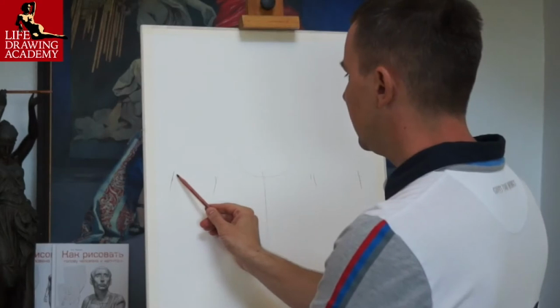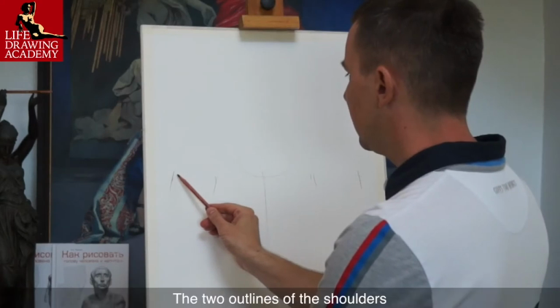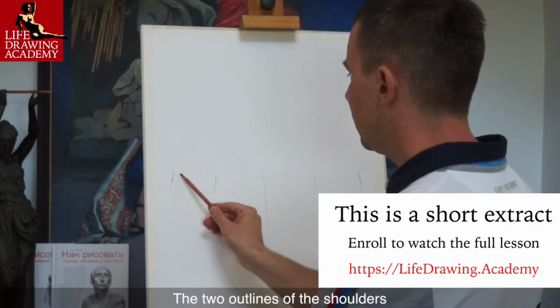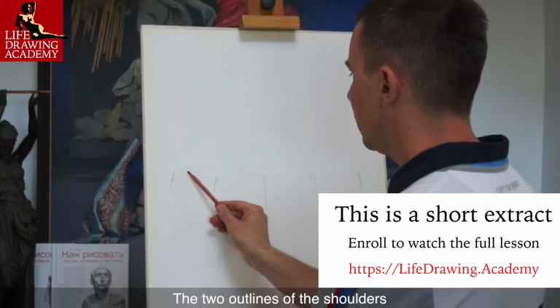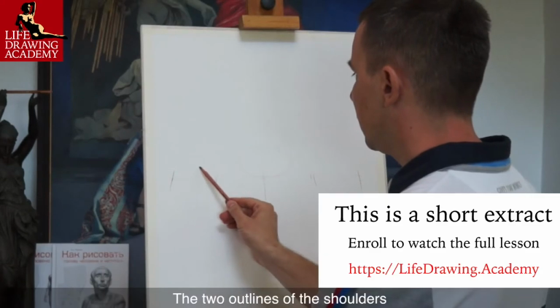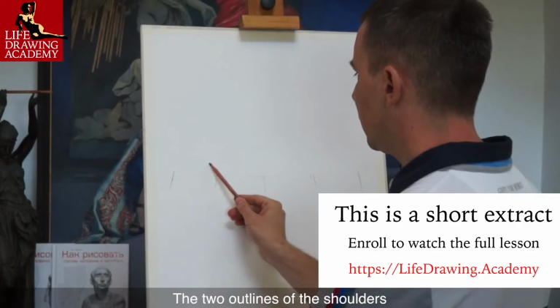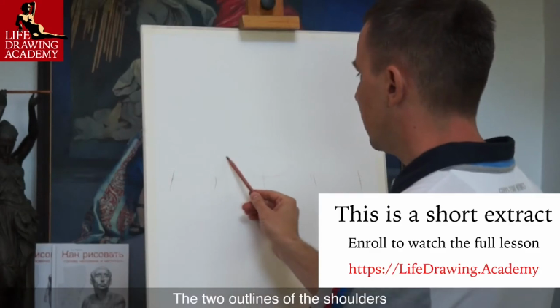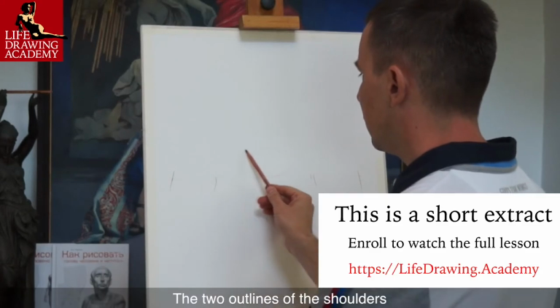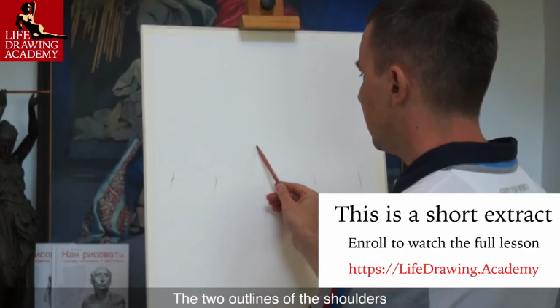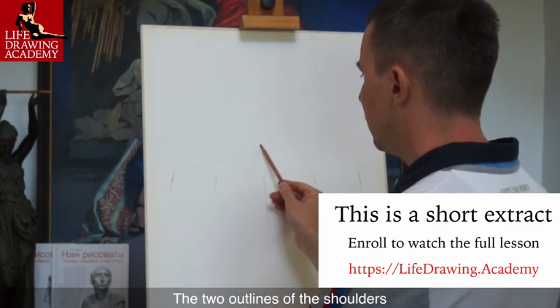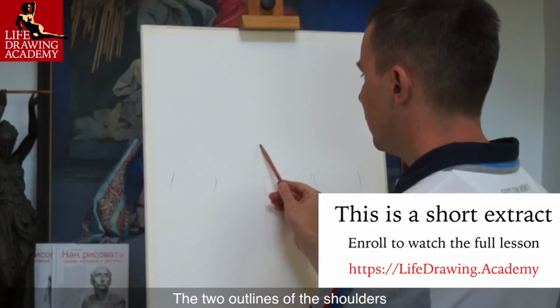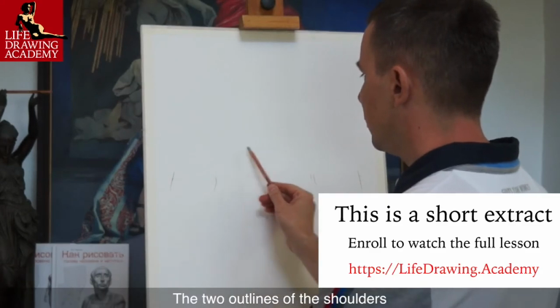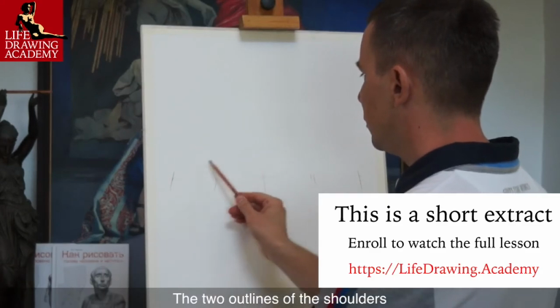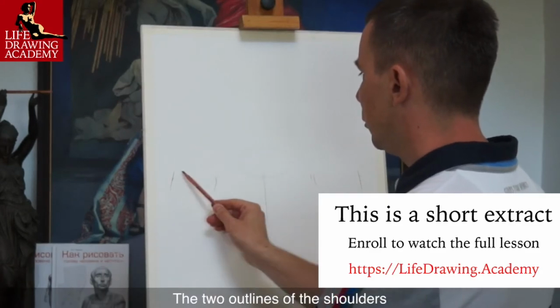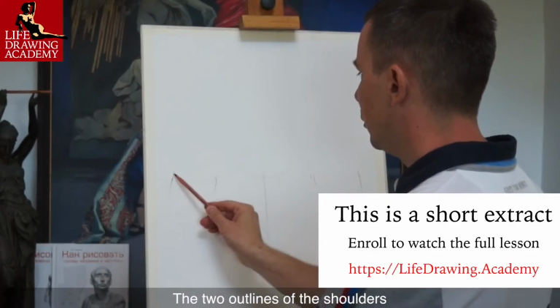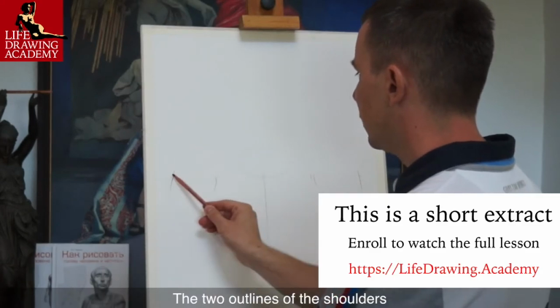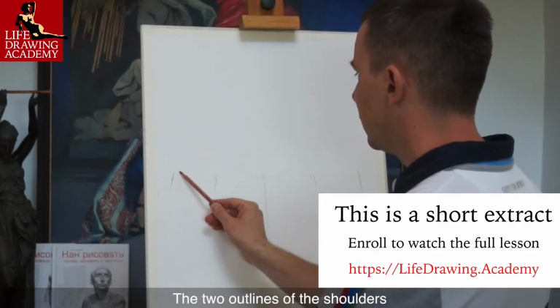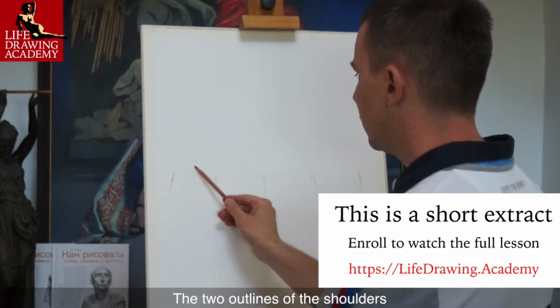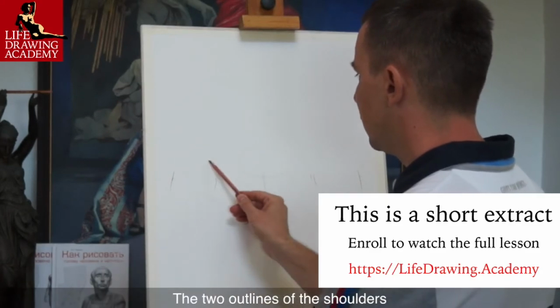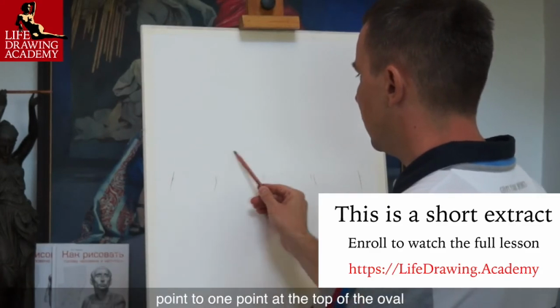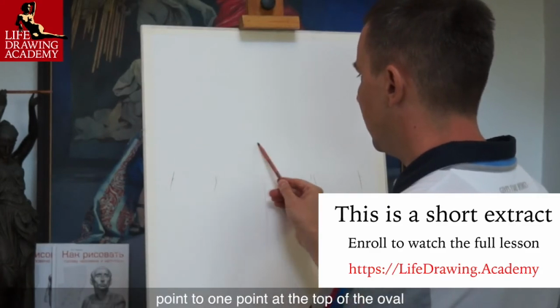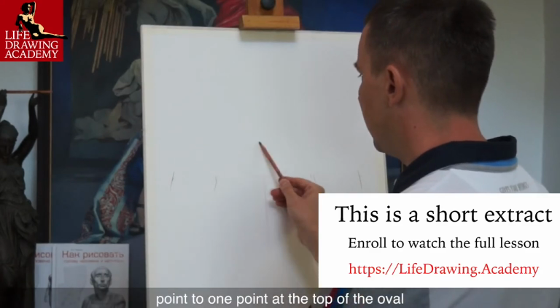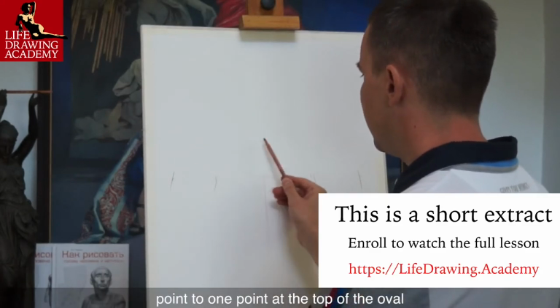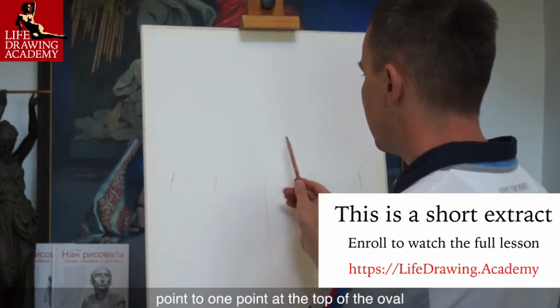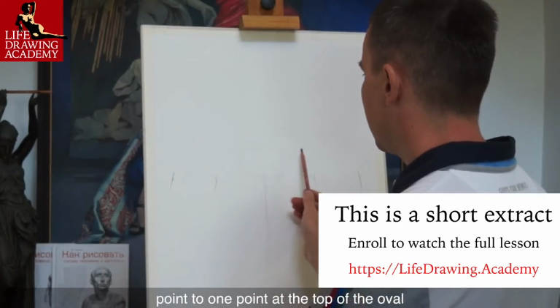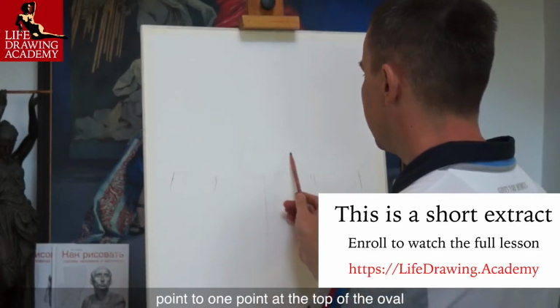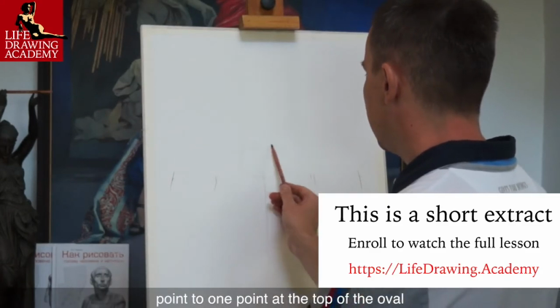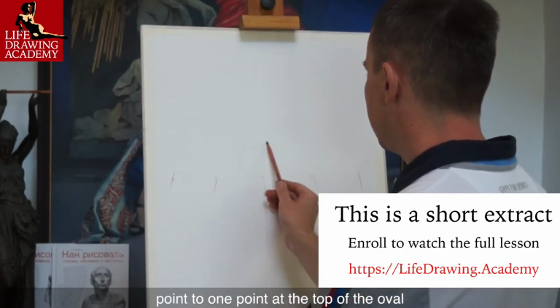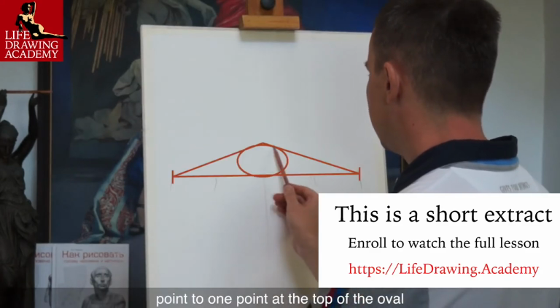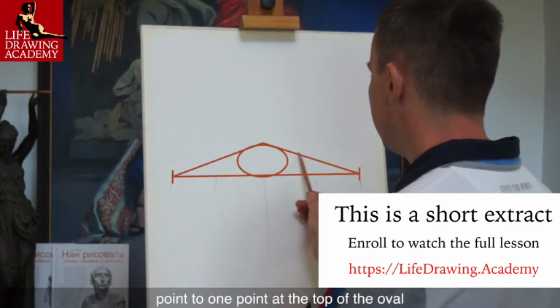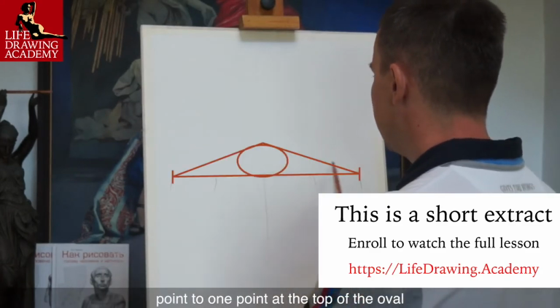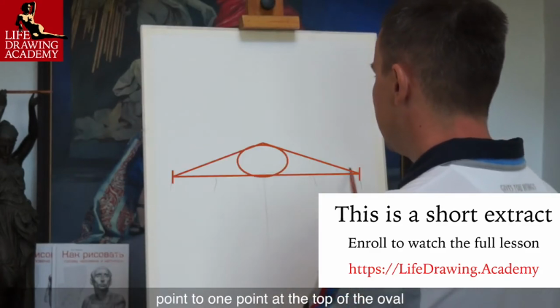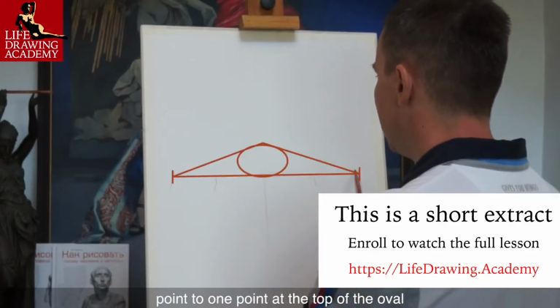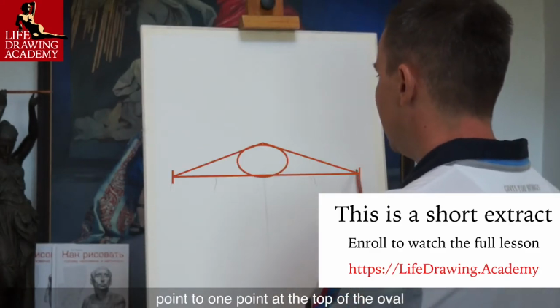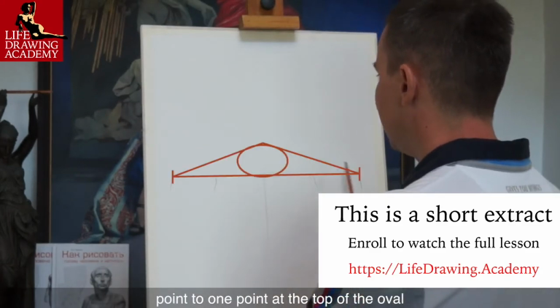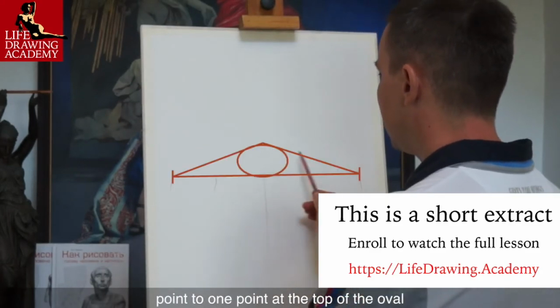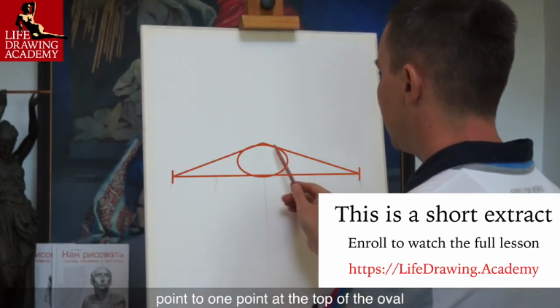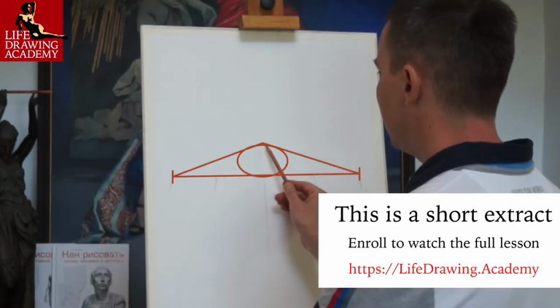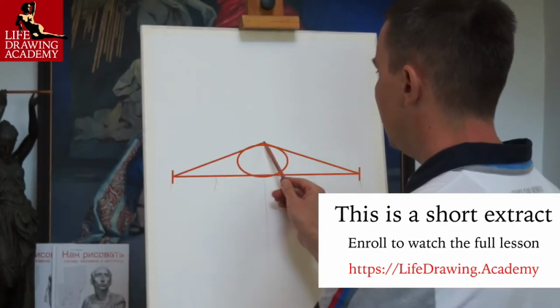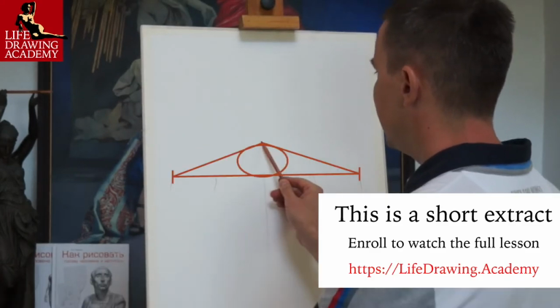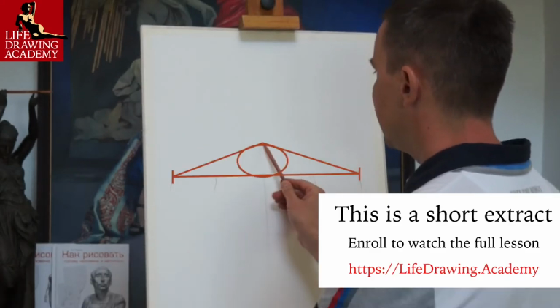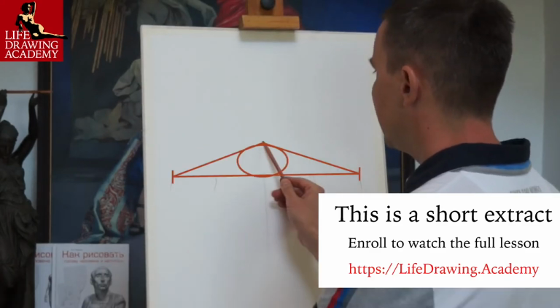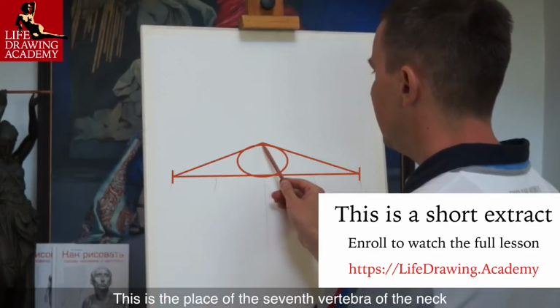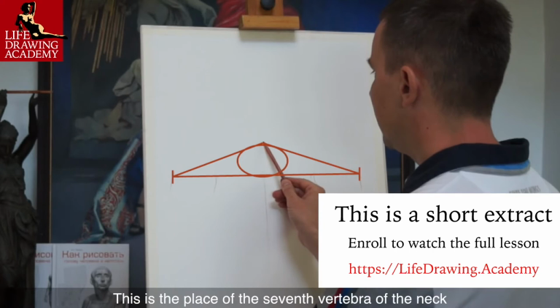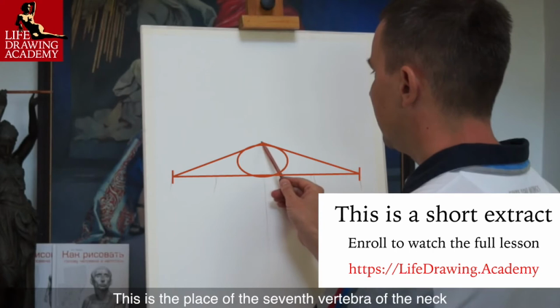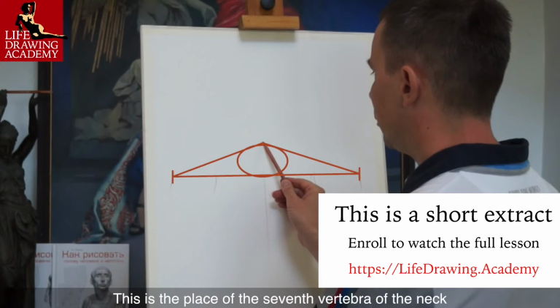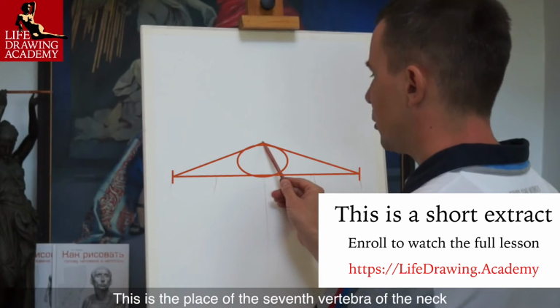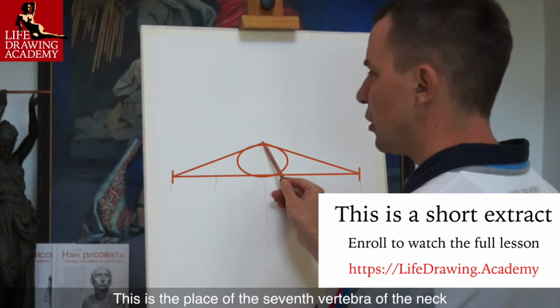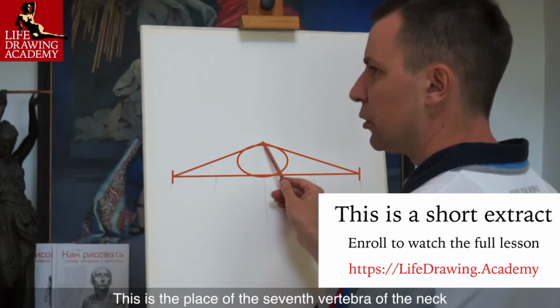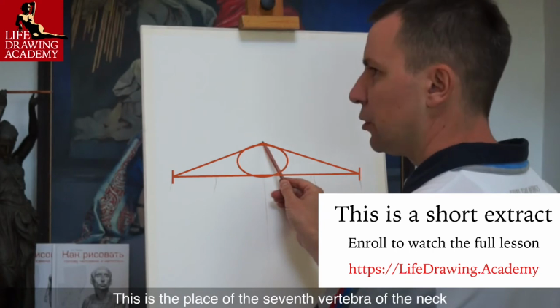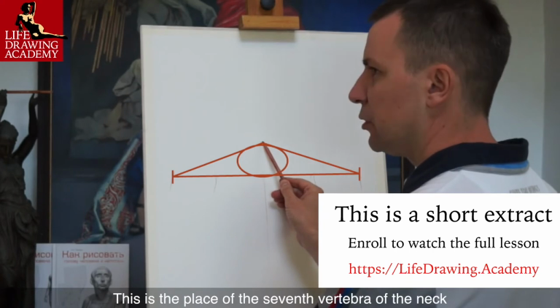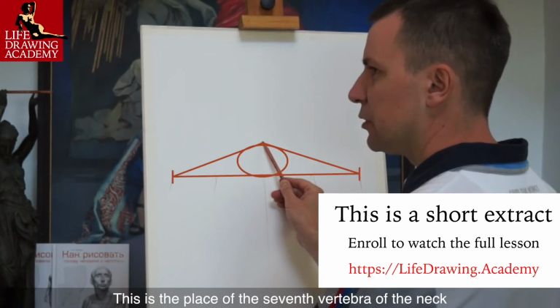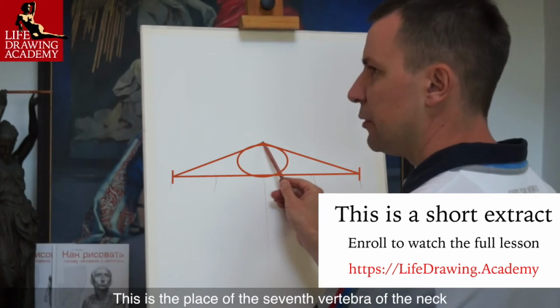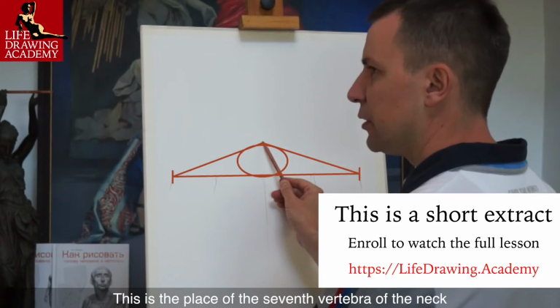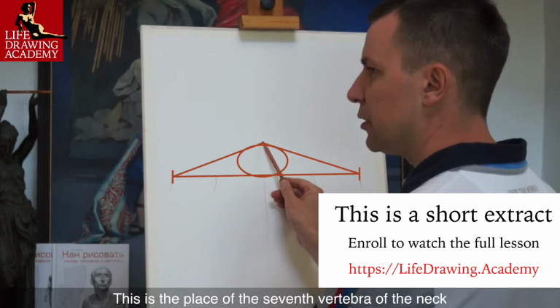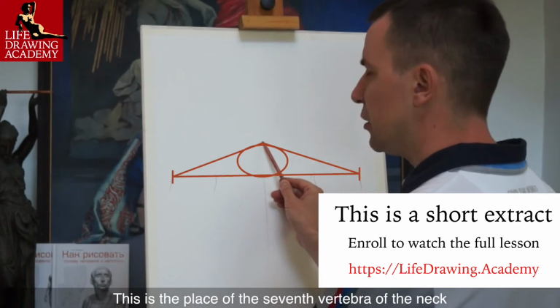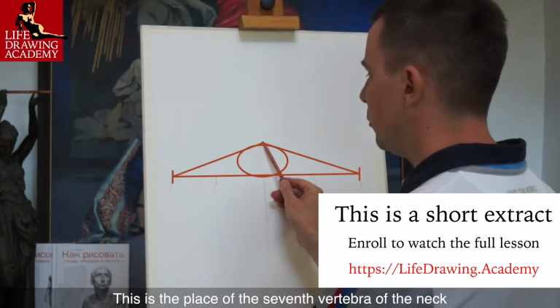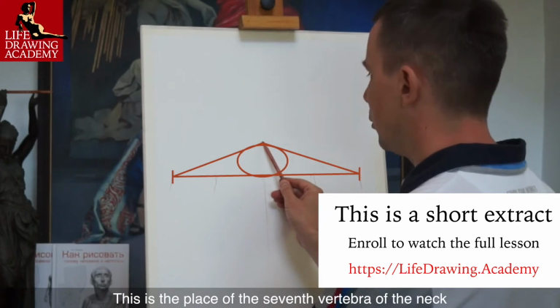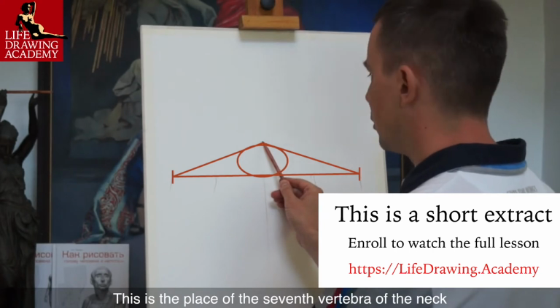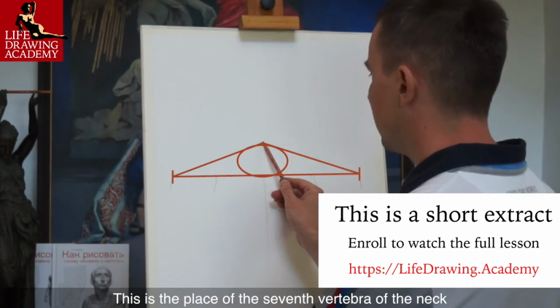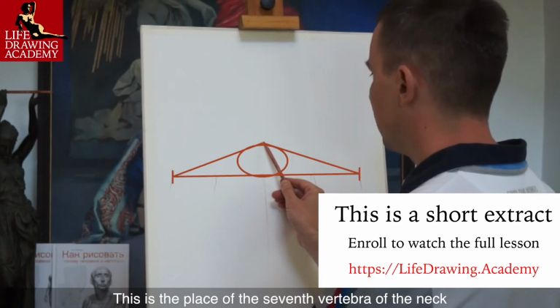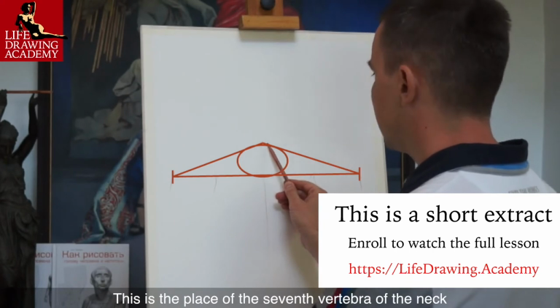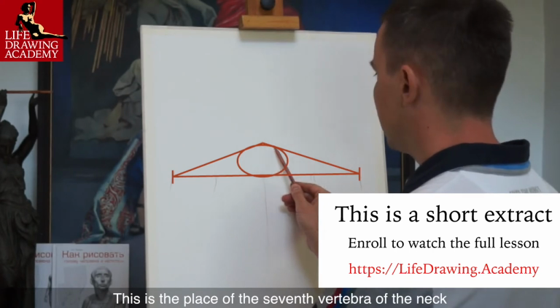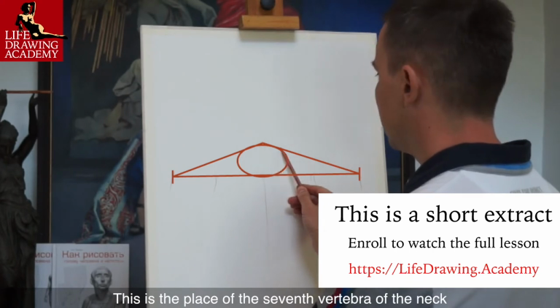The two outlines of the shoulders point to one point at the top of the oval. This is the place of the seventh vertebra of the neck.